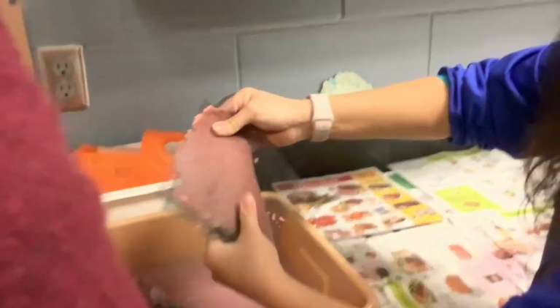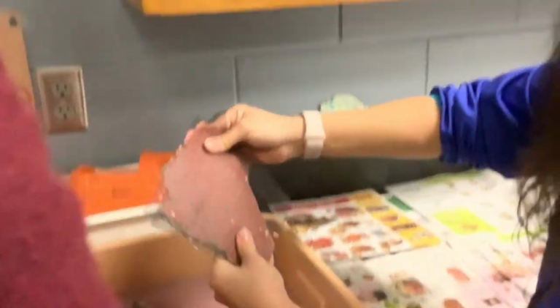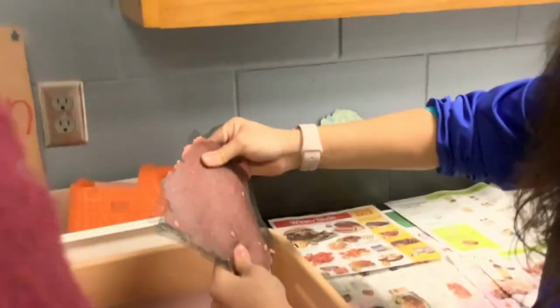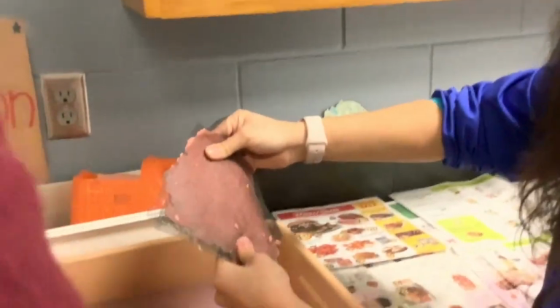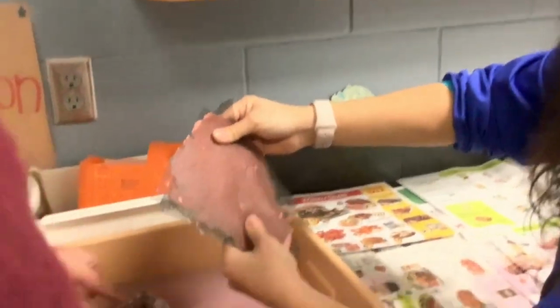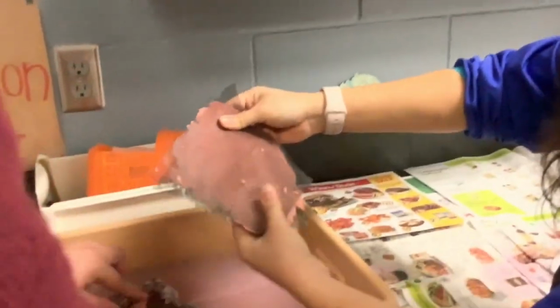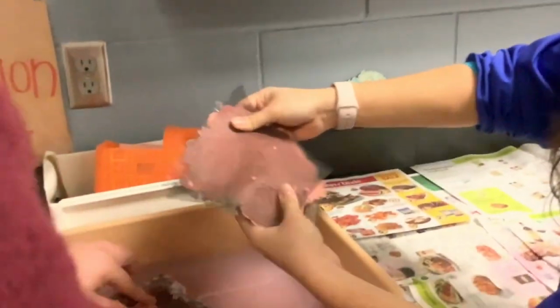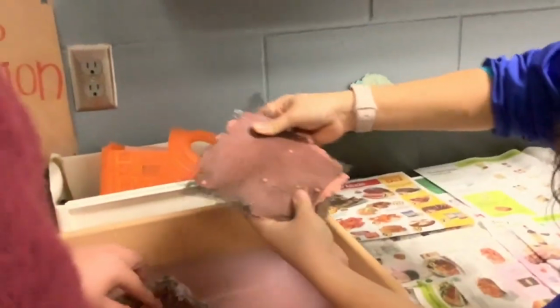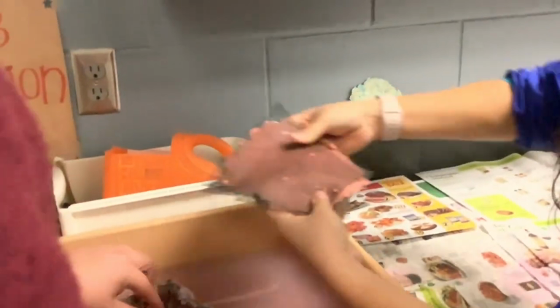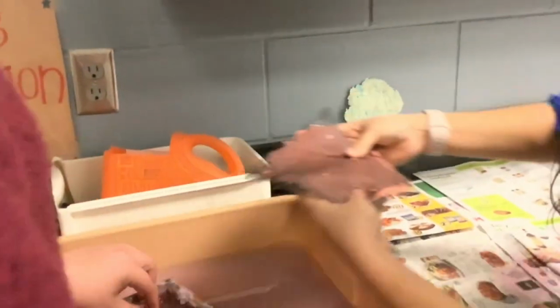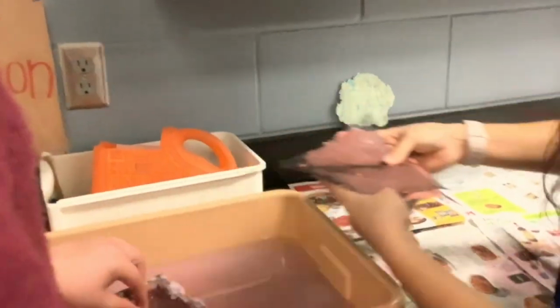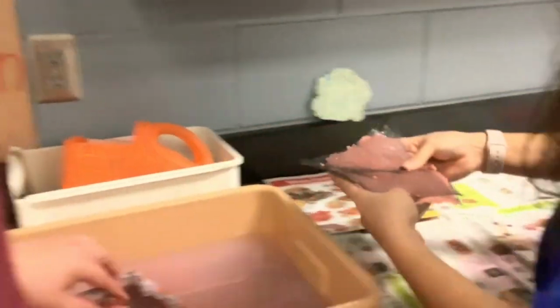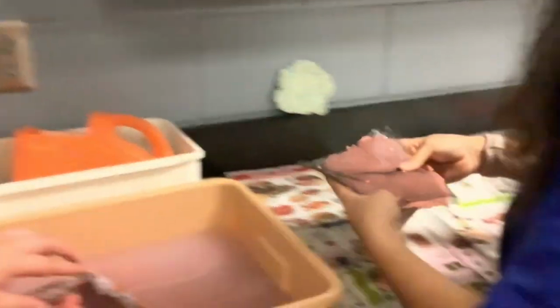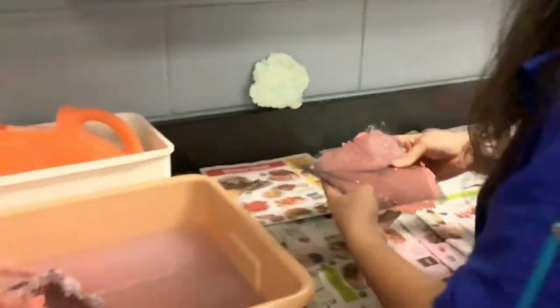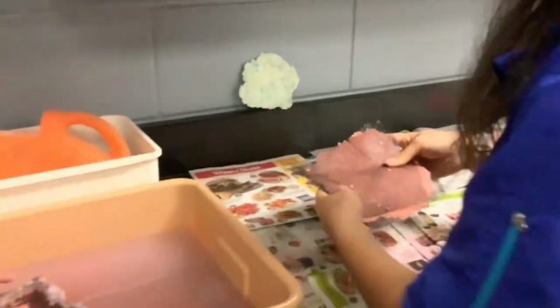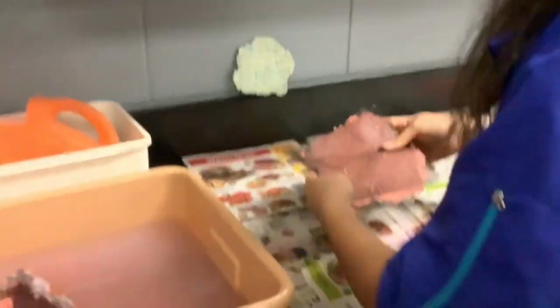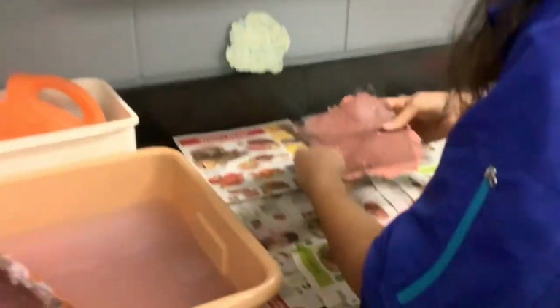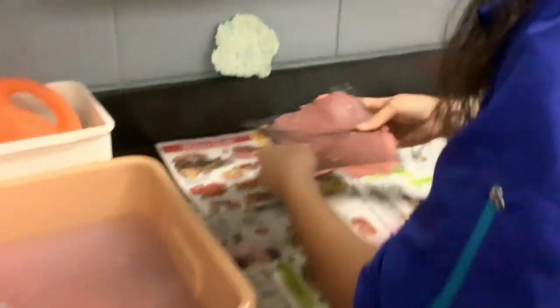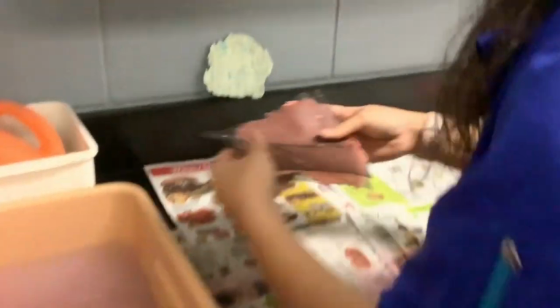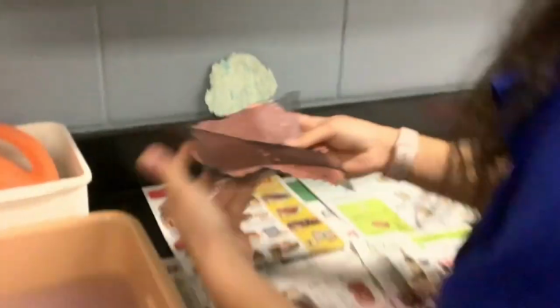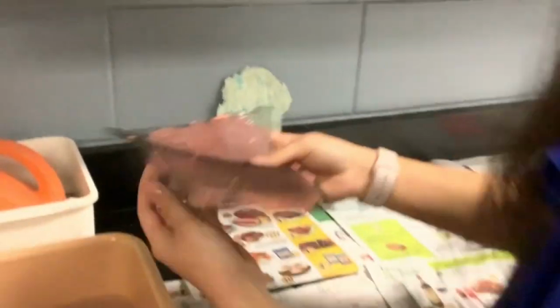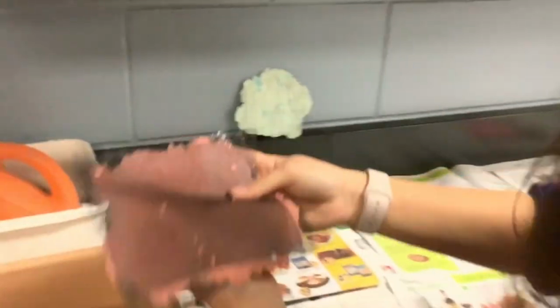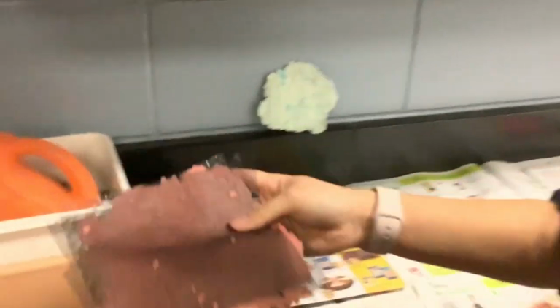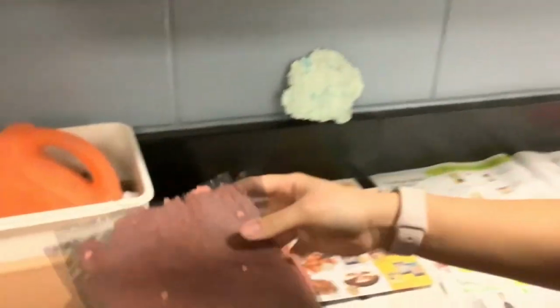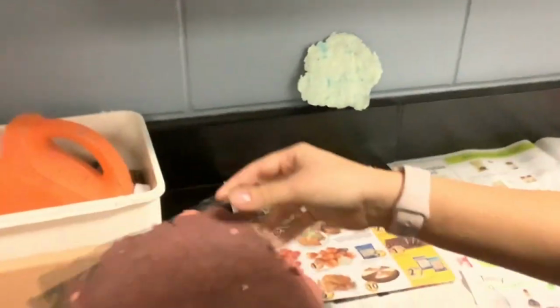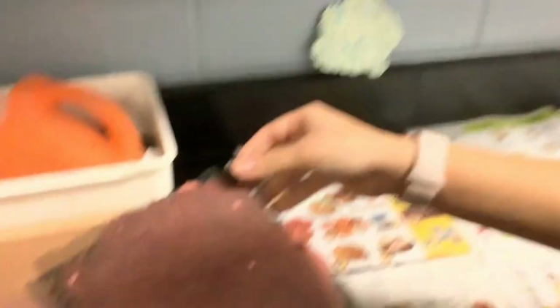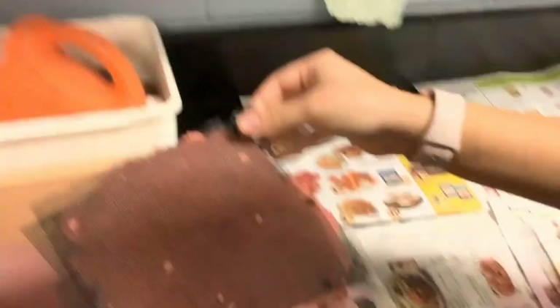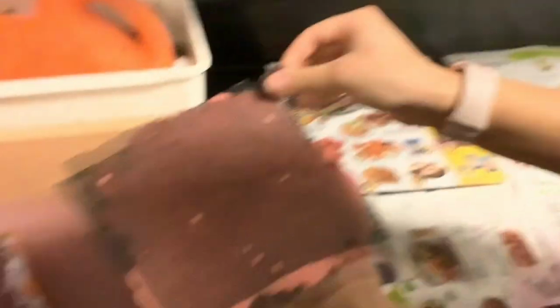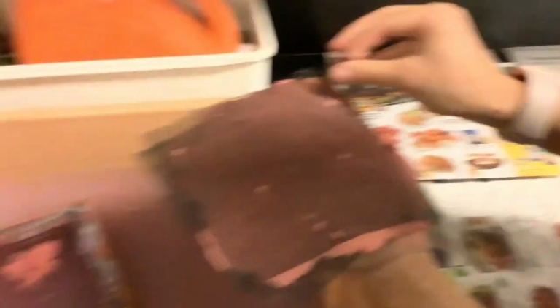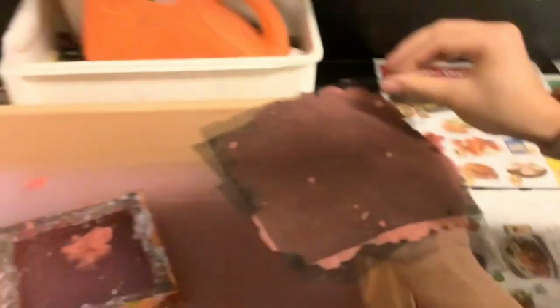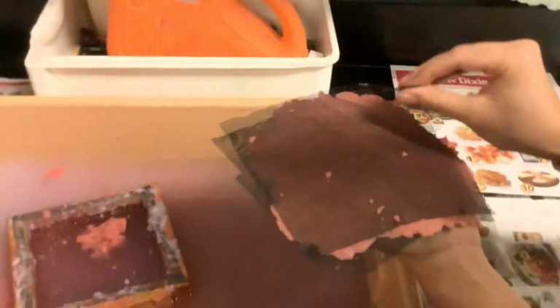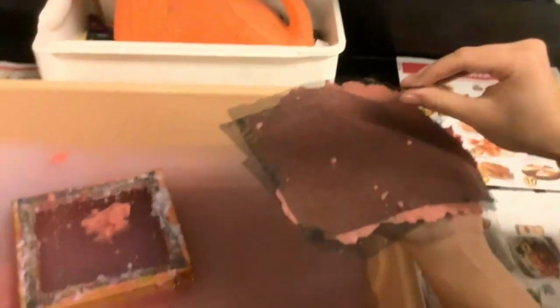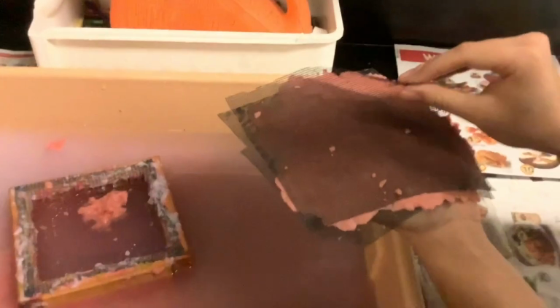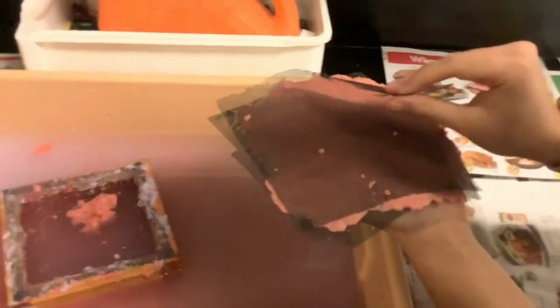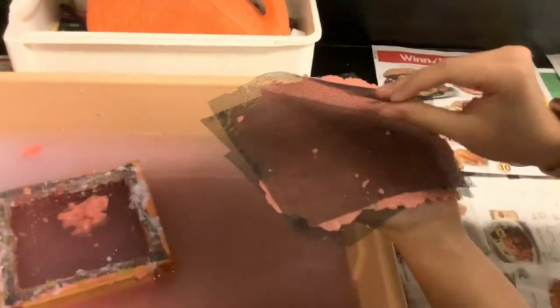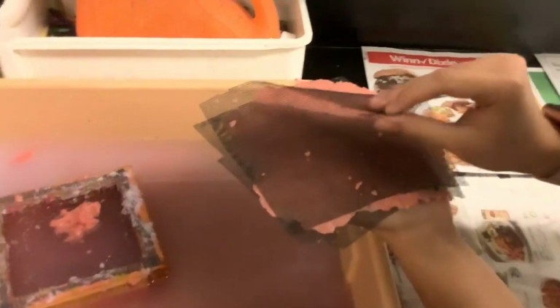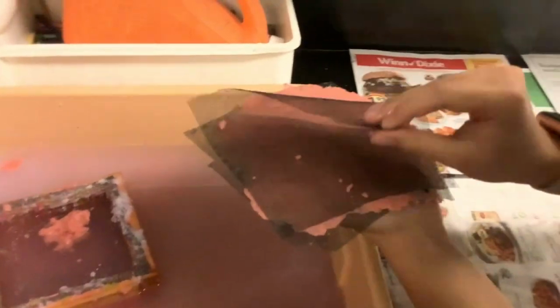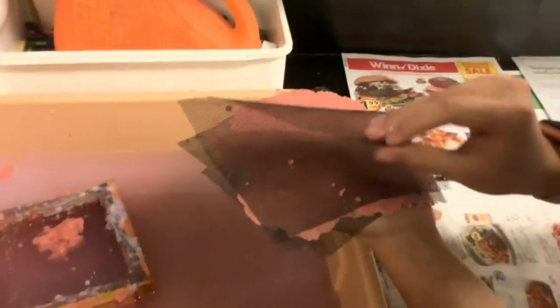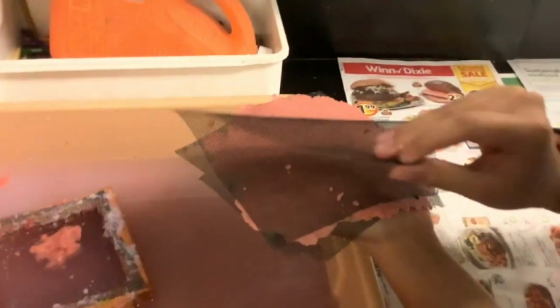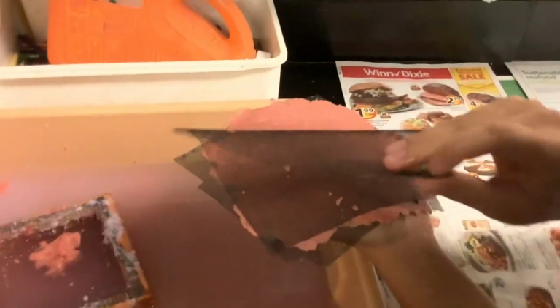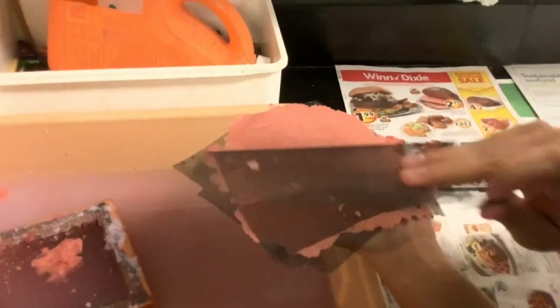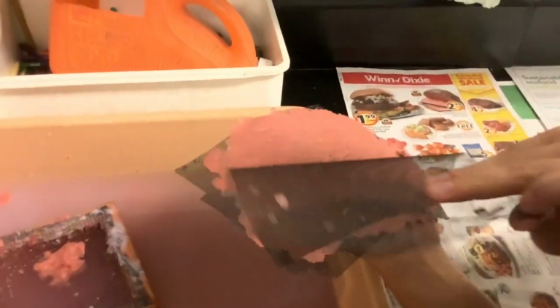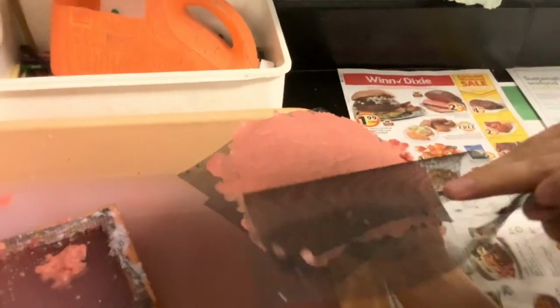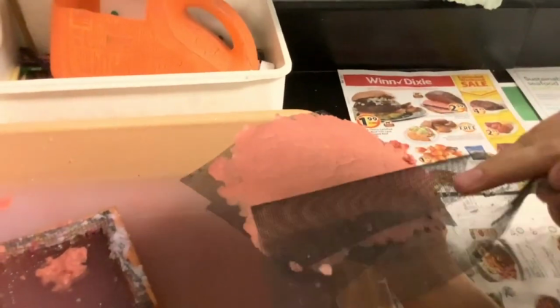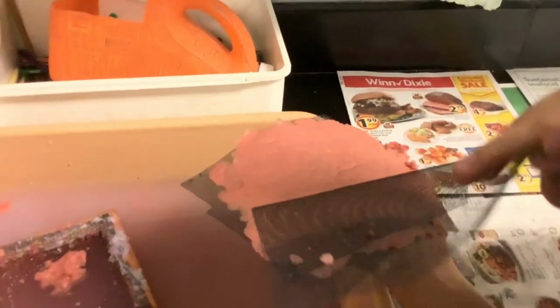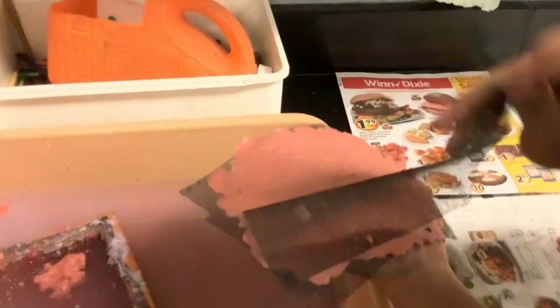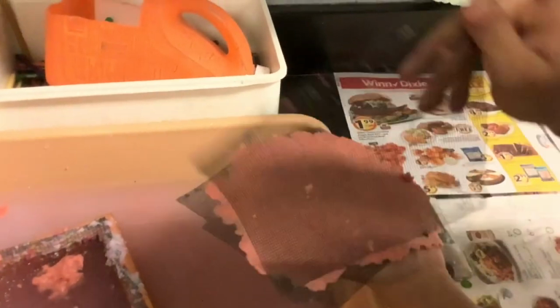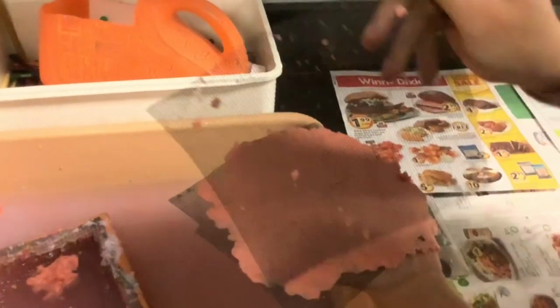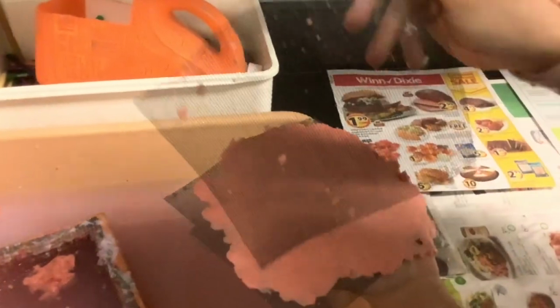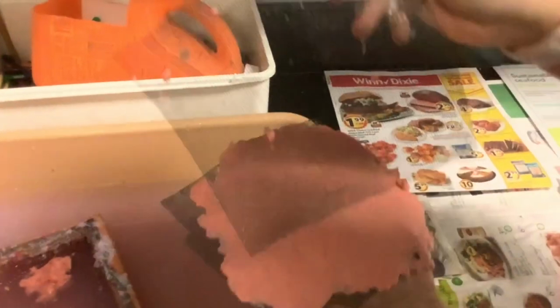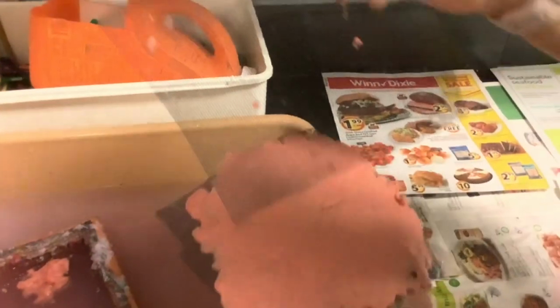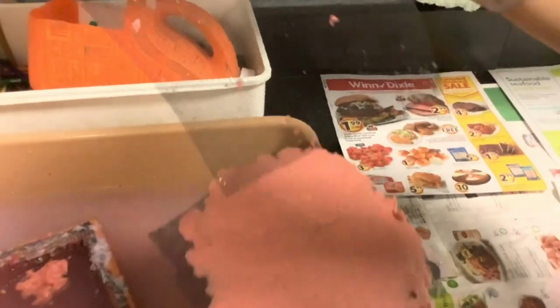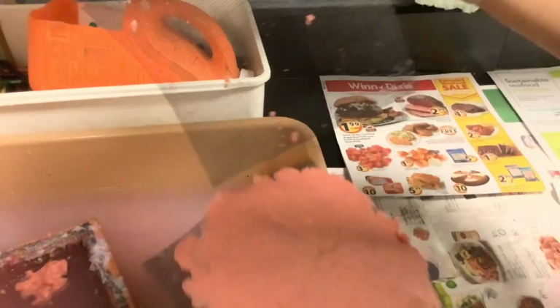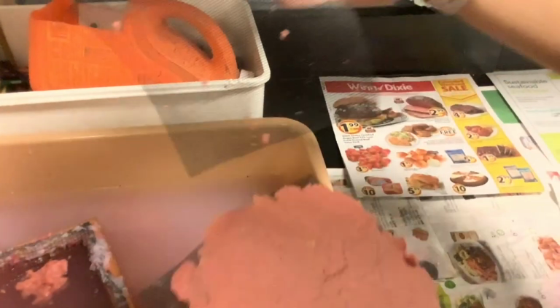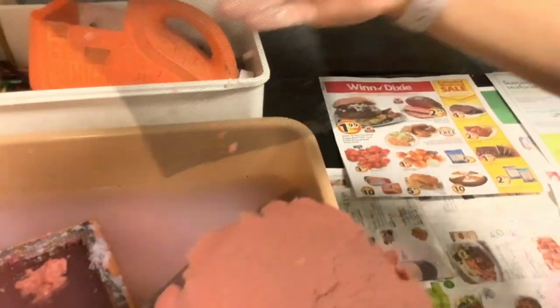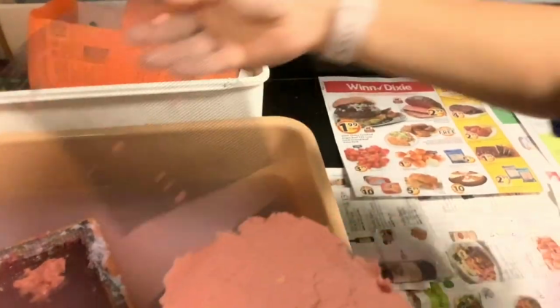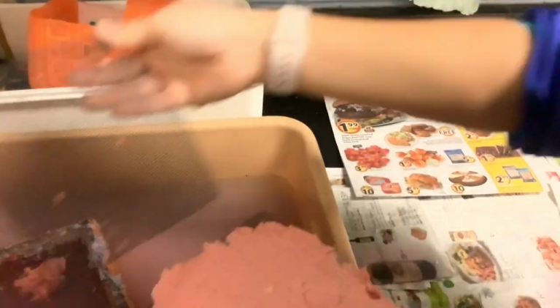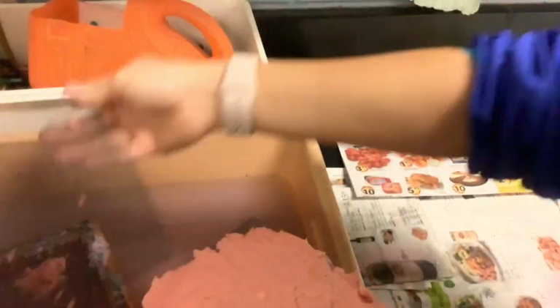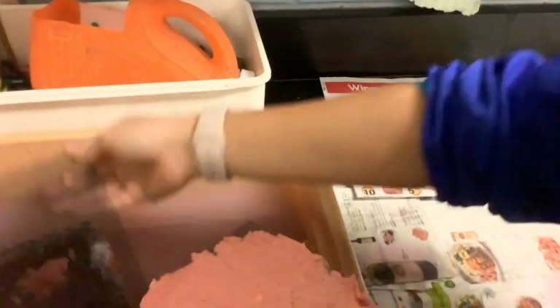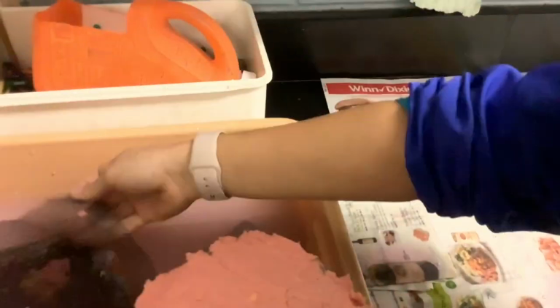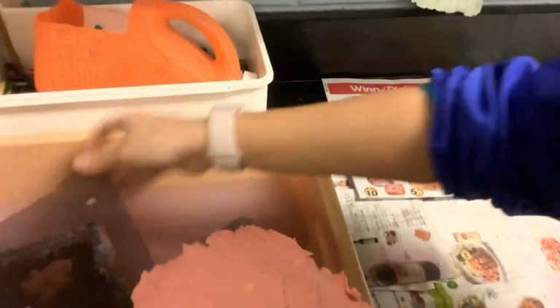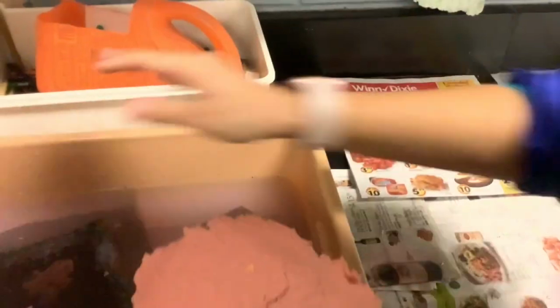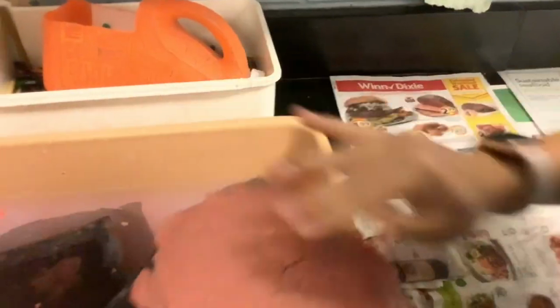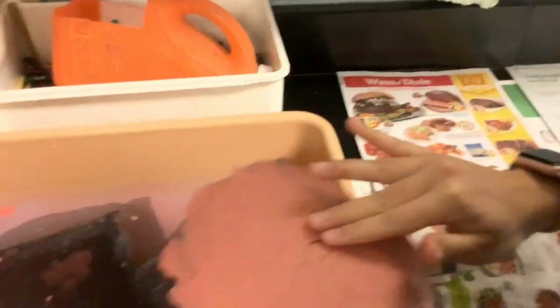Oh yes, I'm ready. So I'm going to take the top layer off. Put it there.